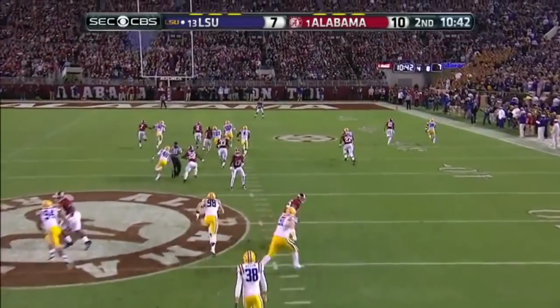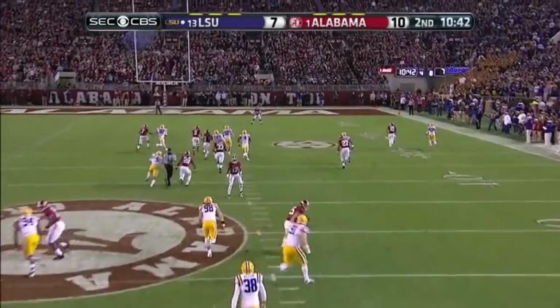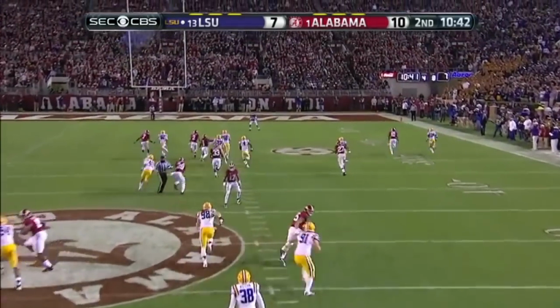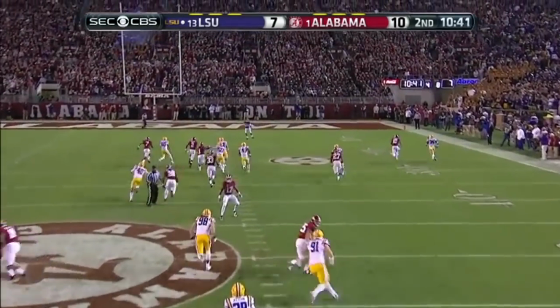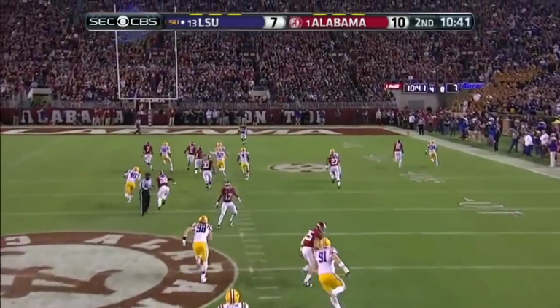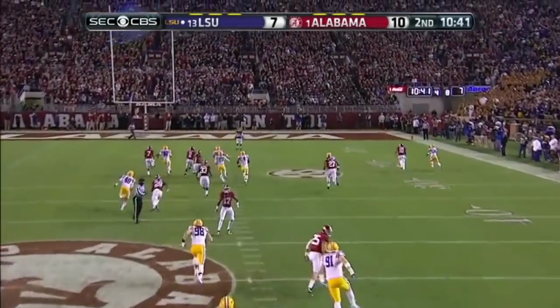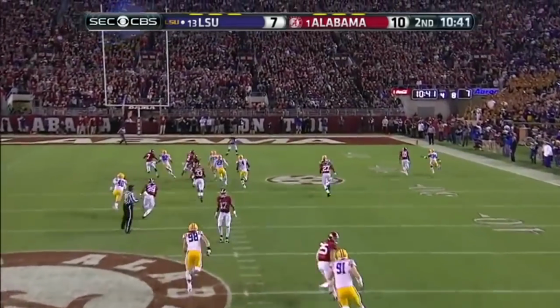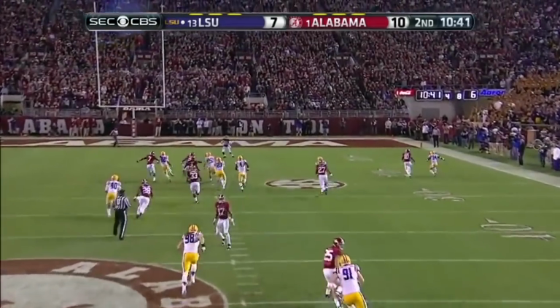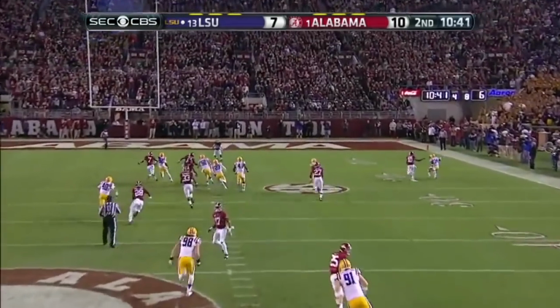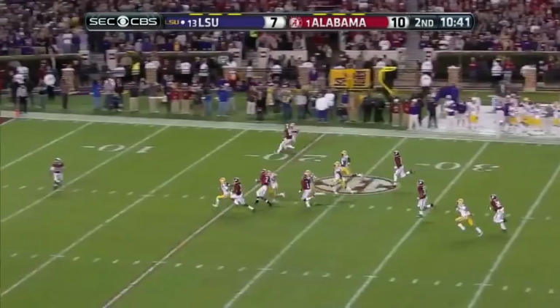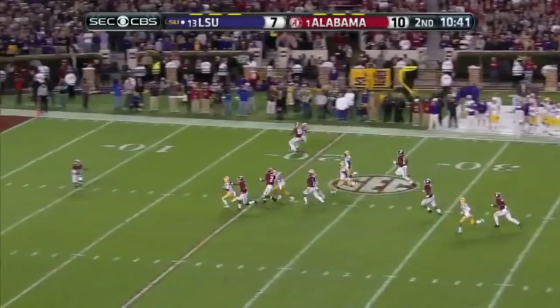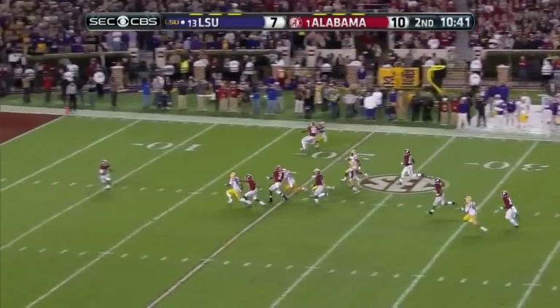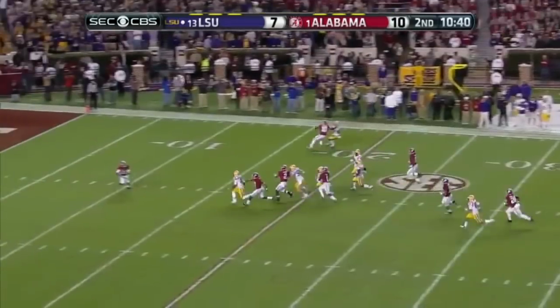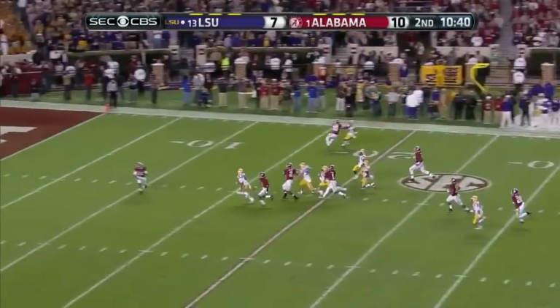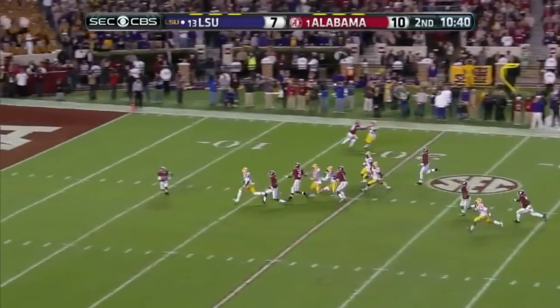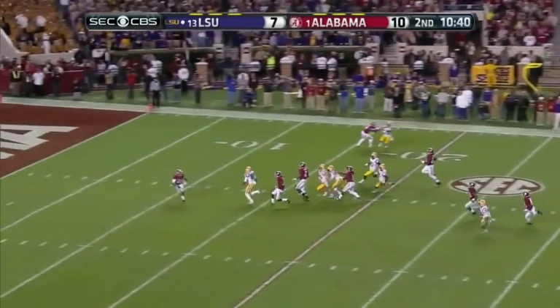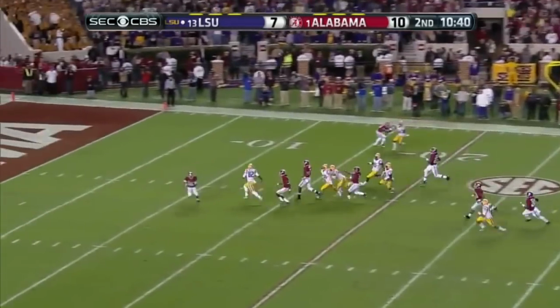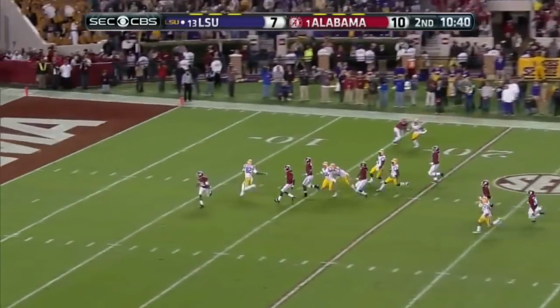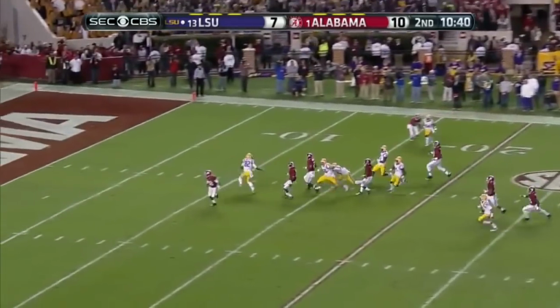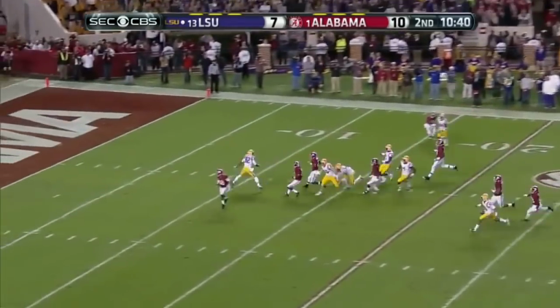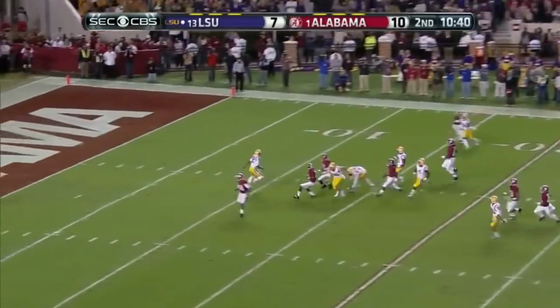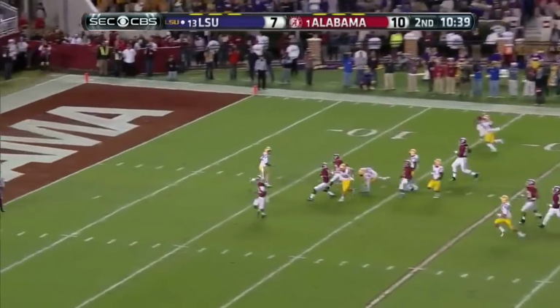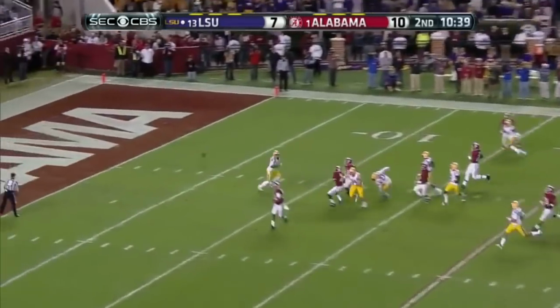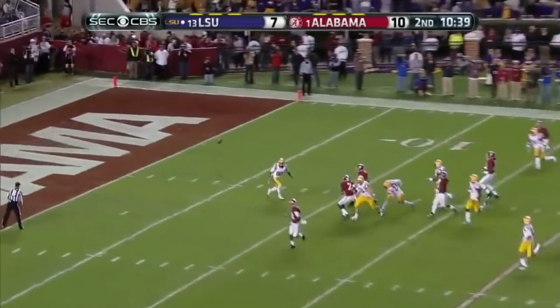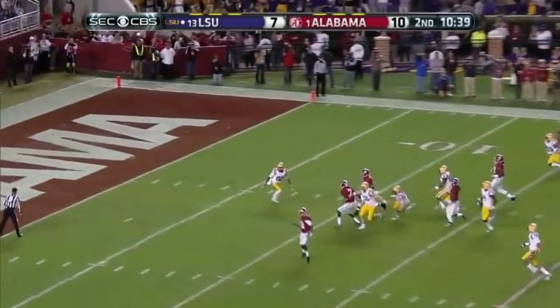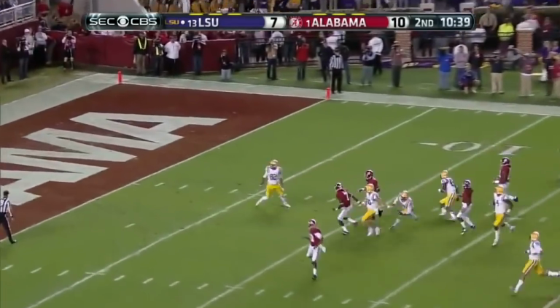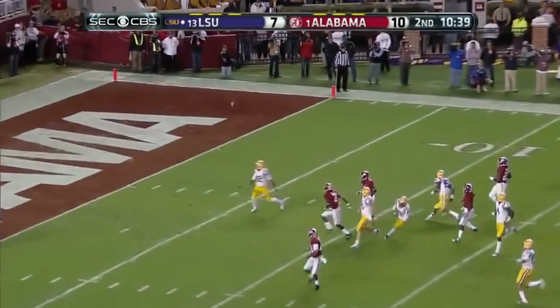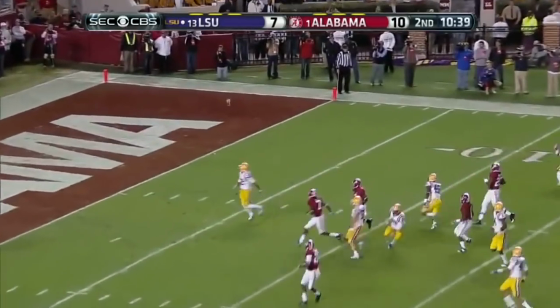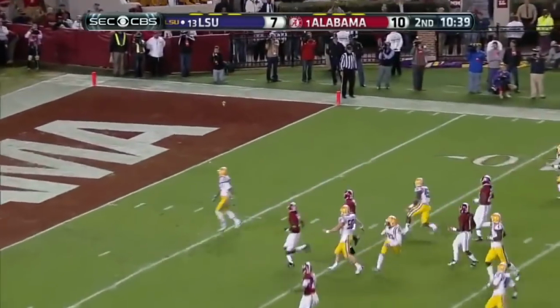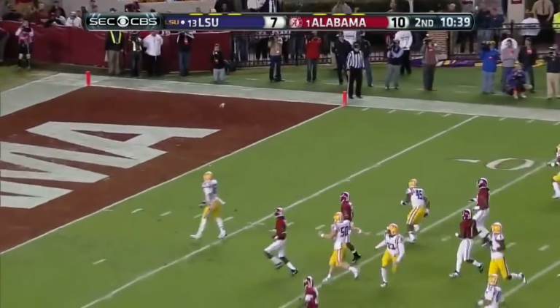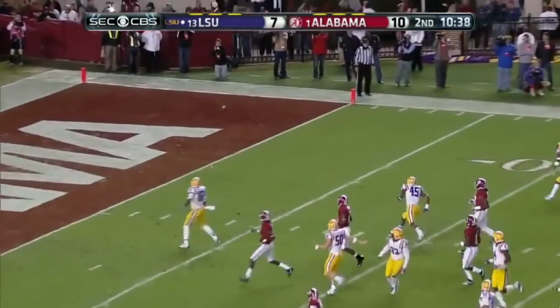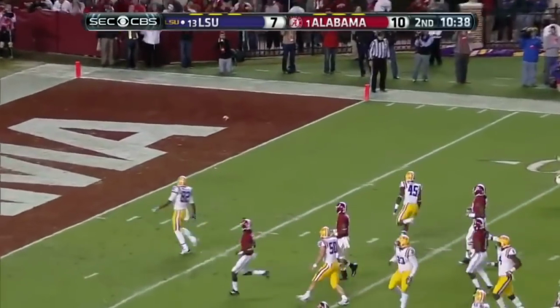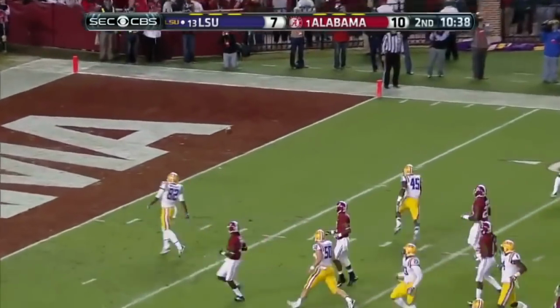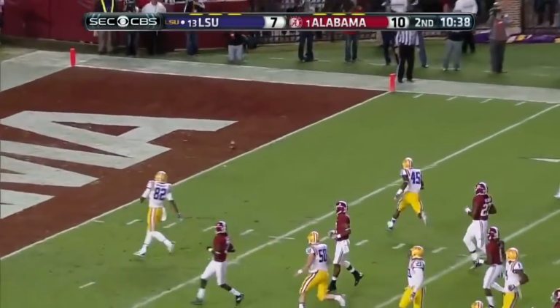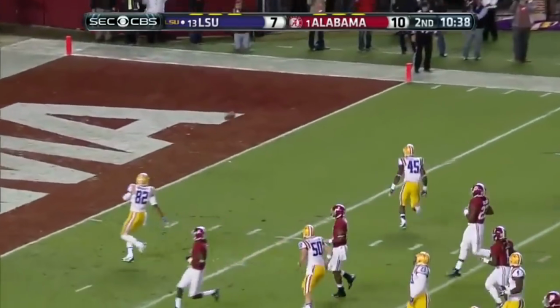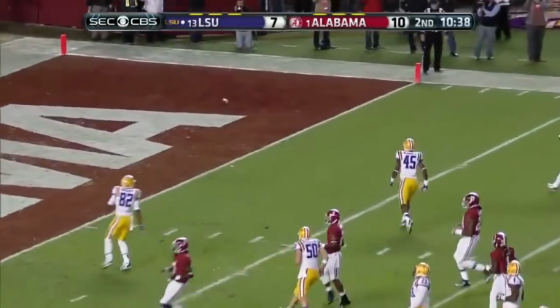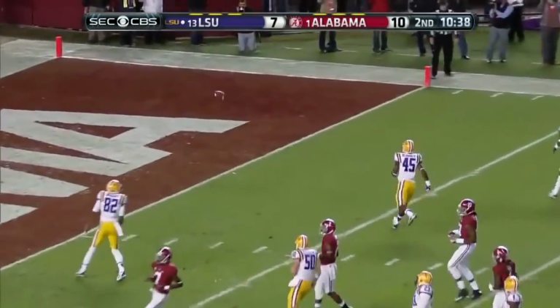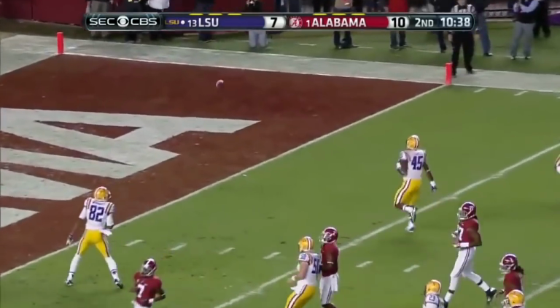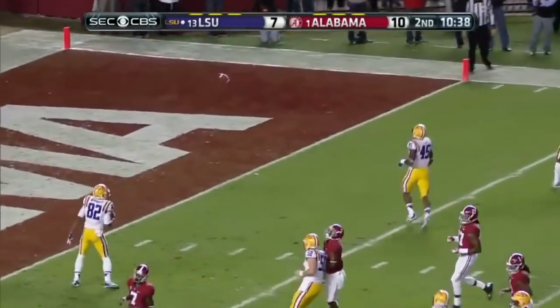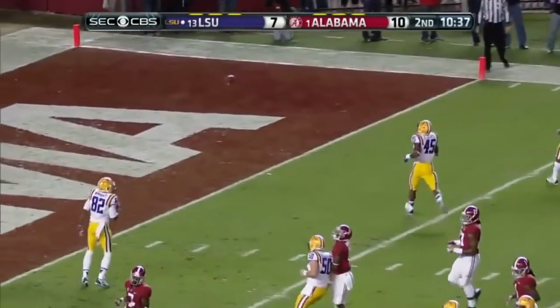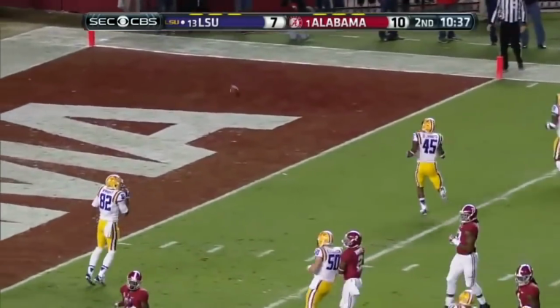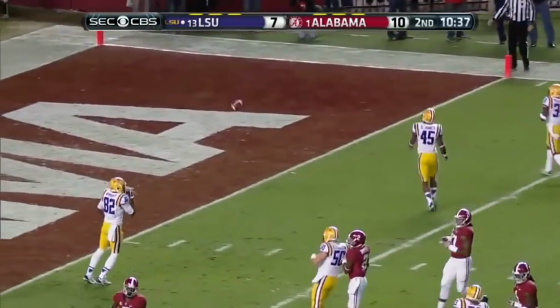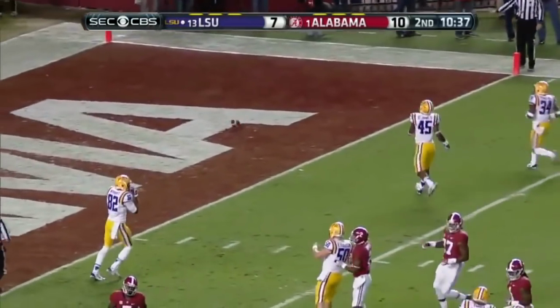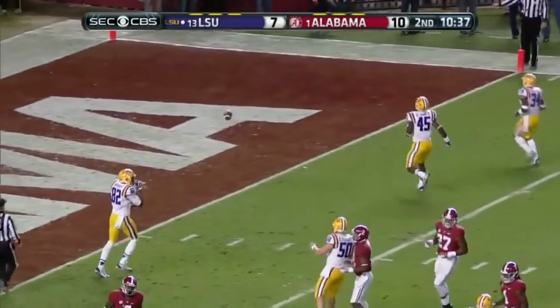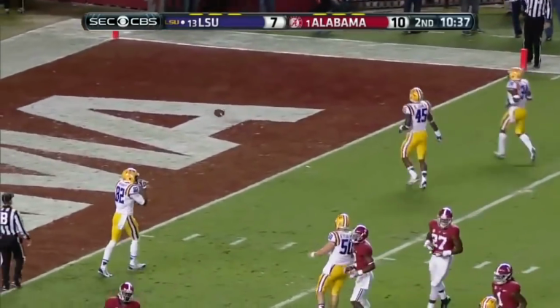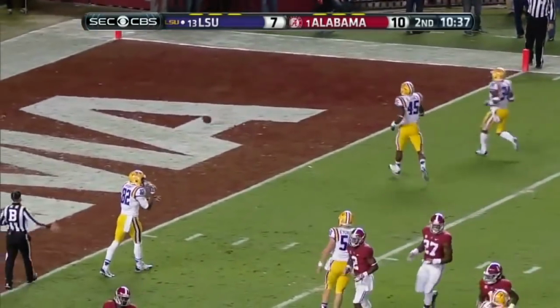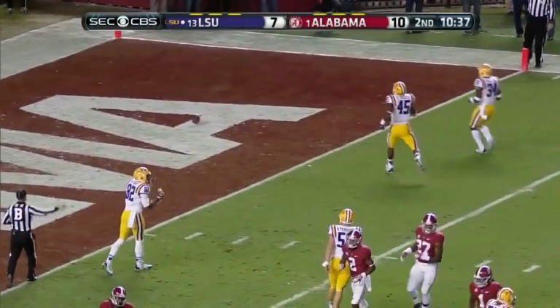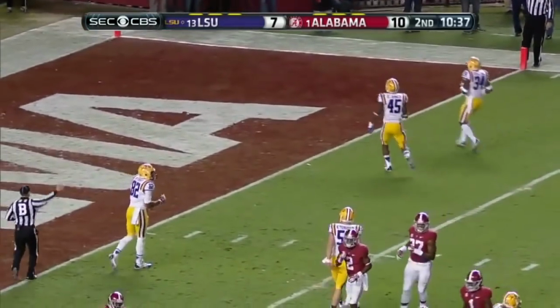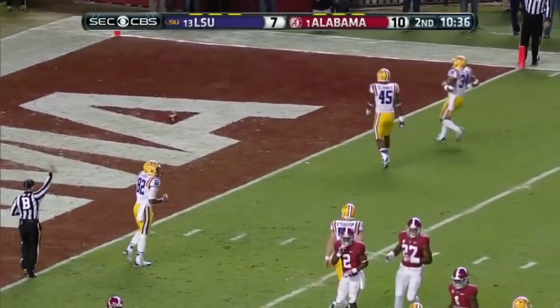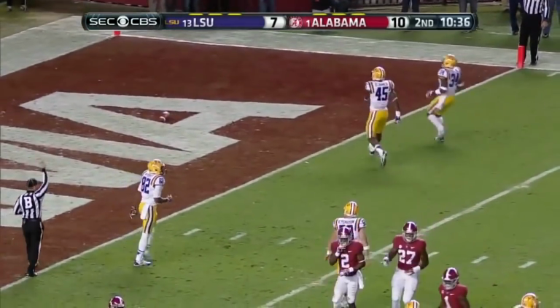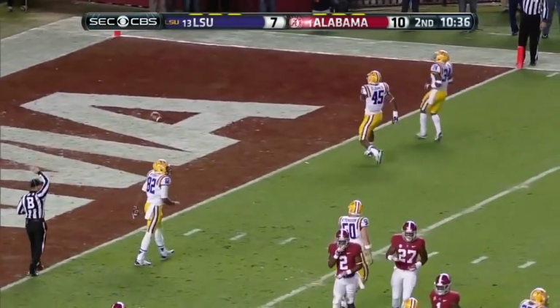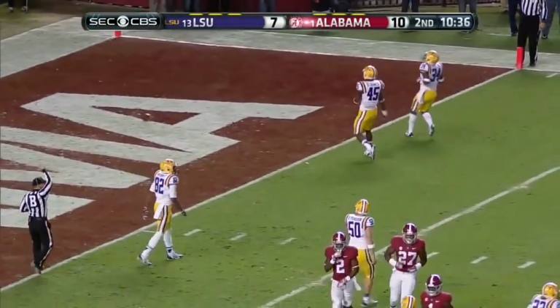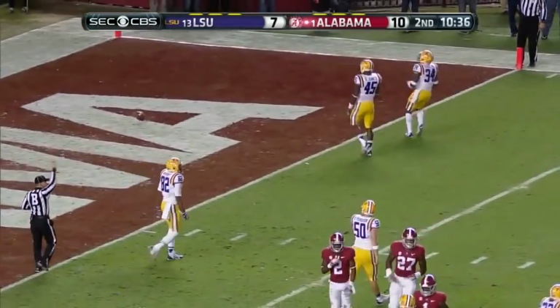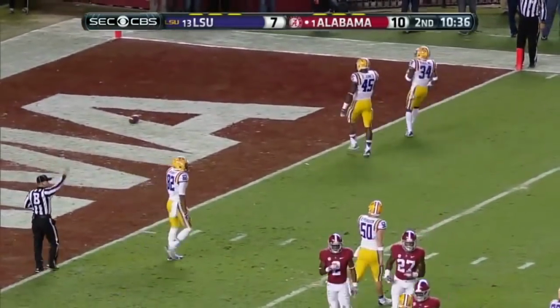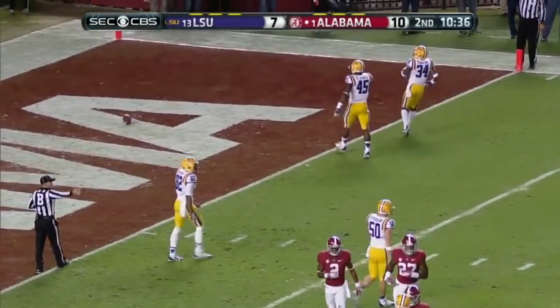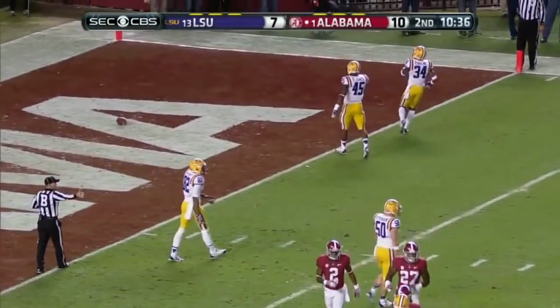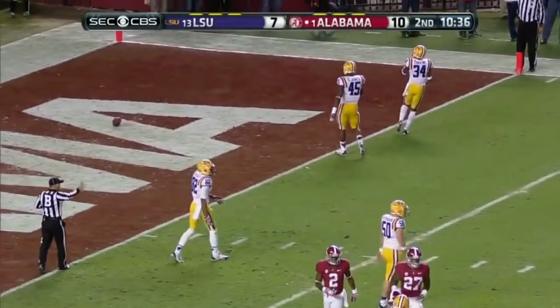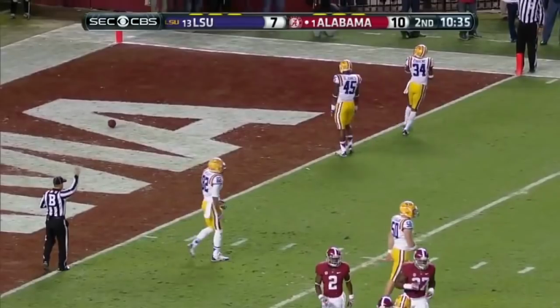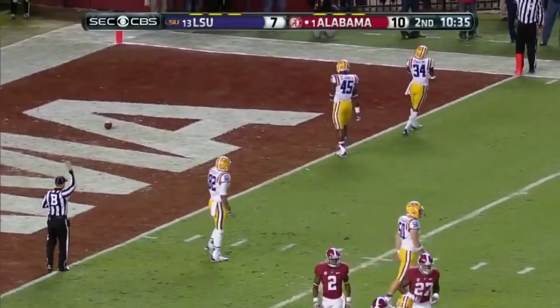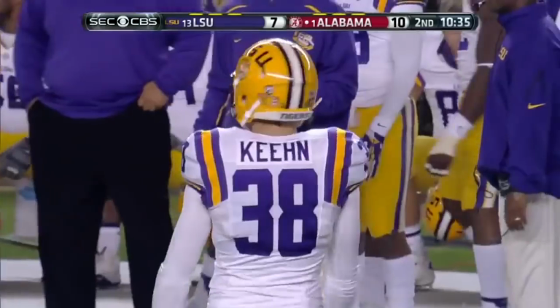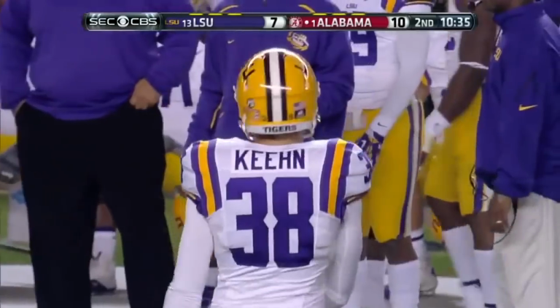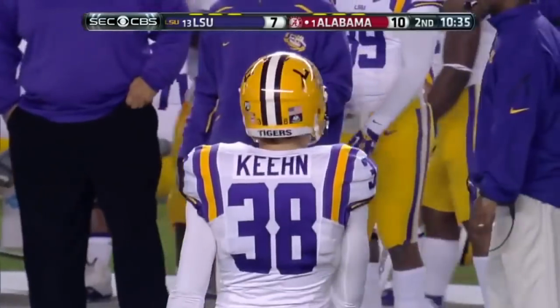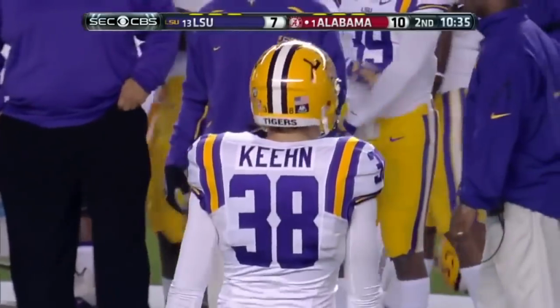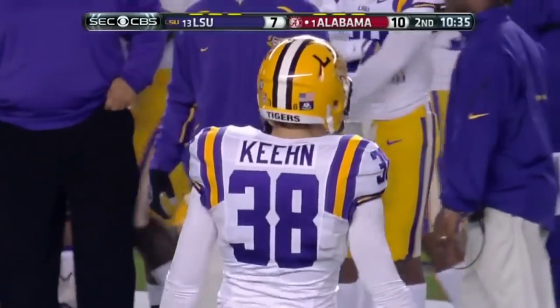What about this punt? It limps into the end zone — that's Jamie Keene.